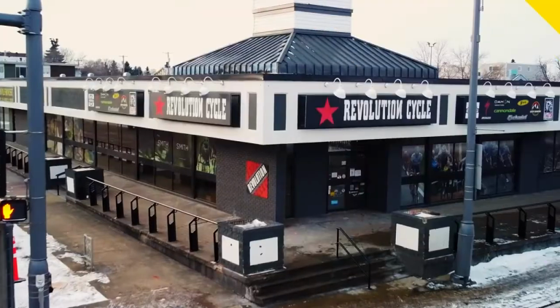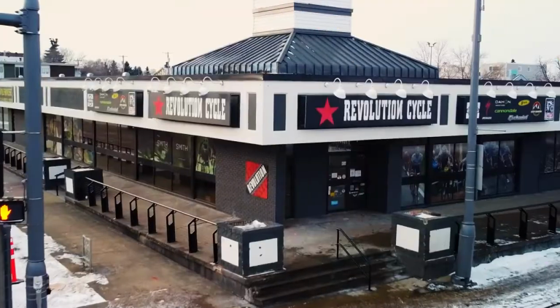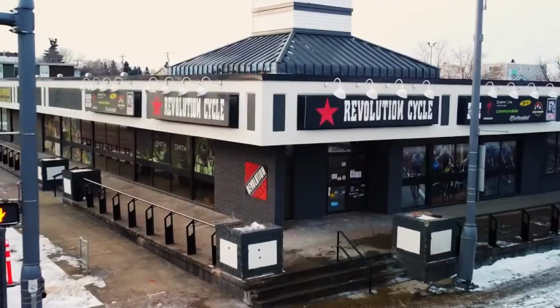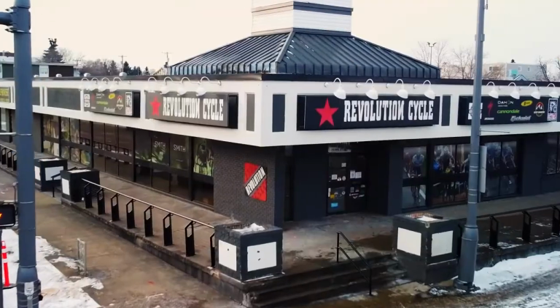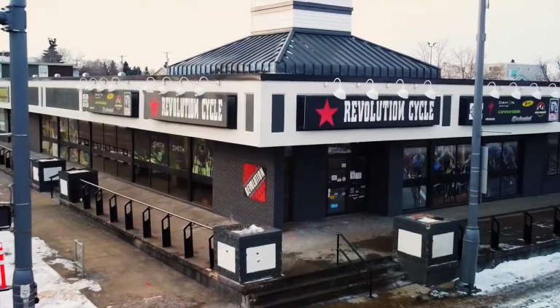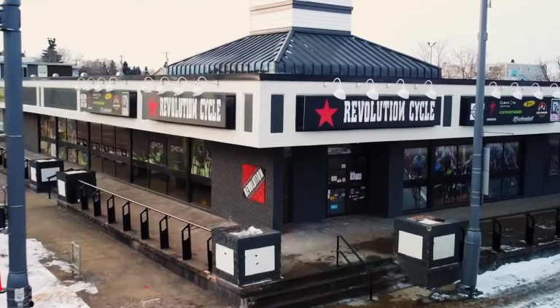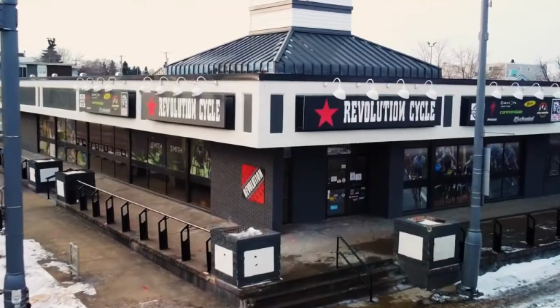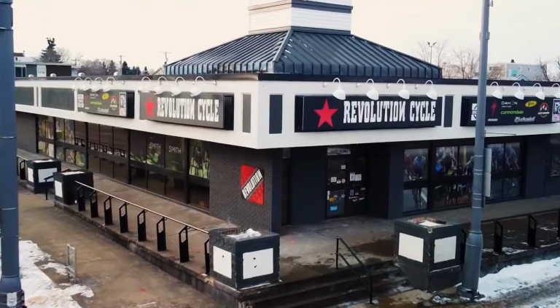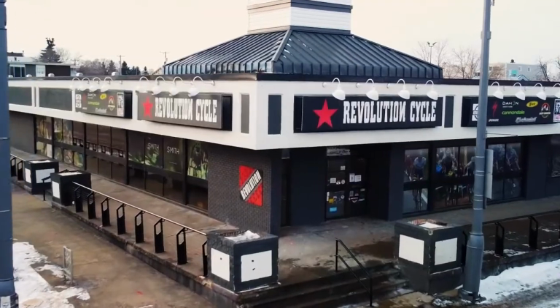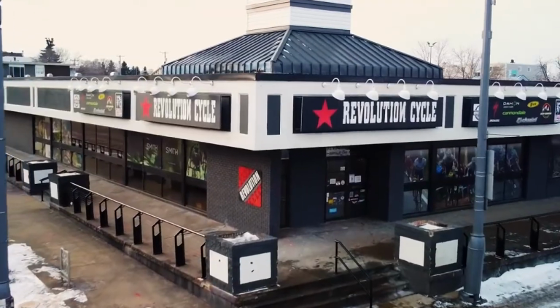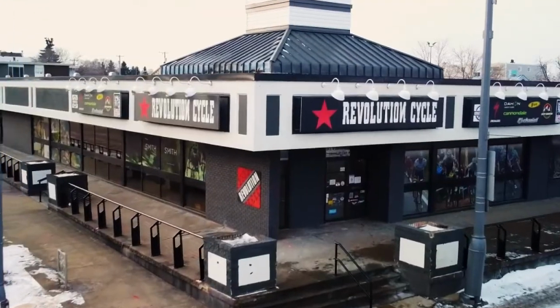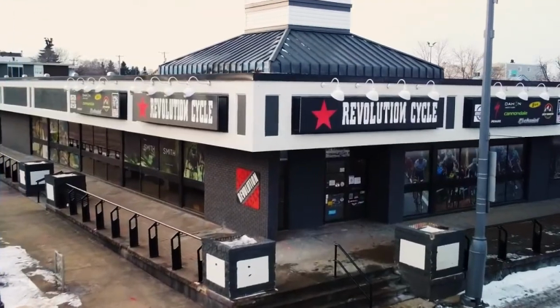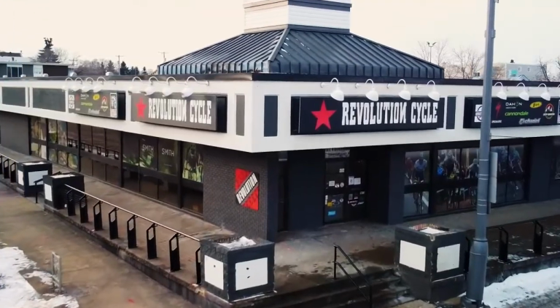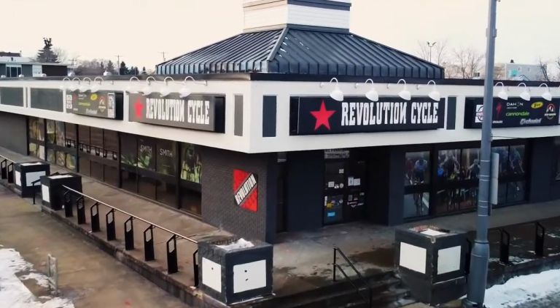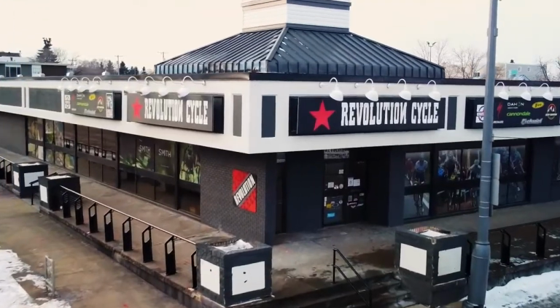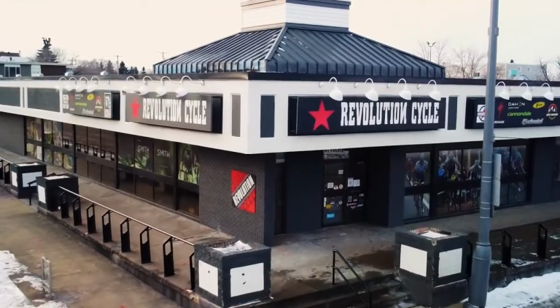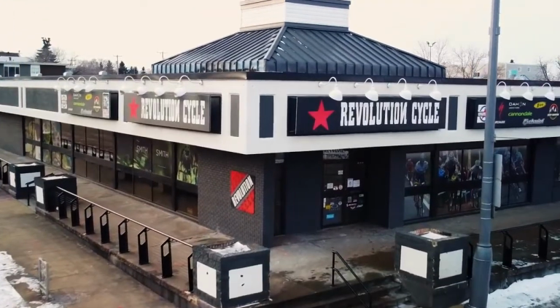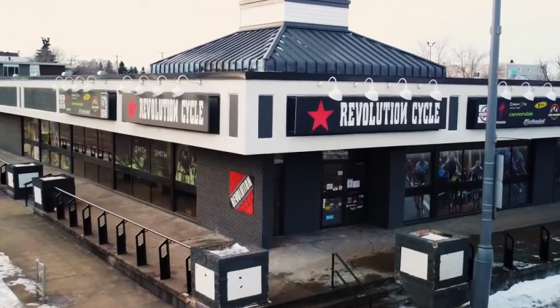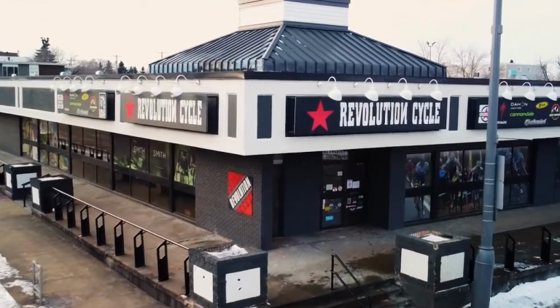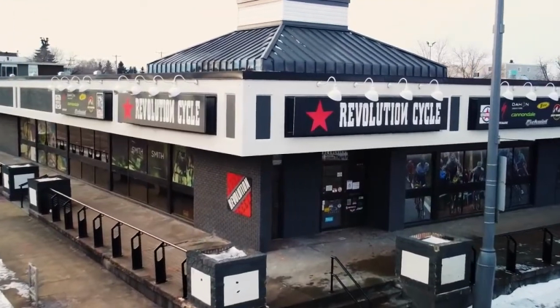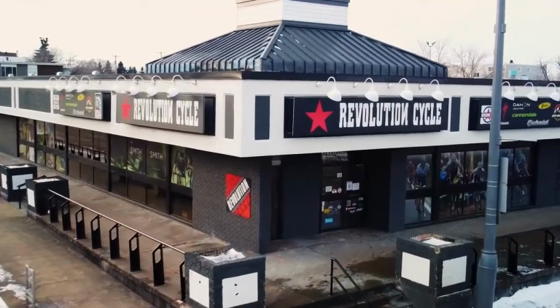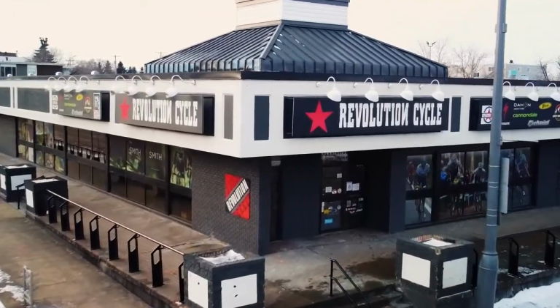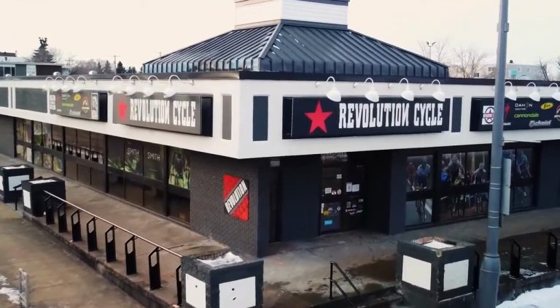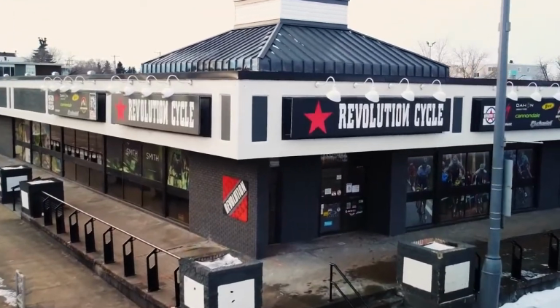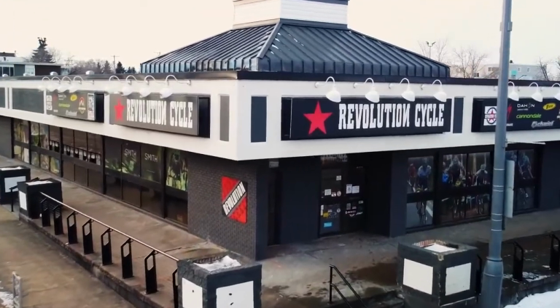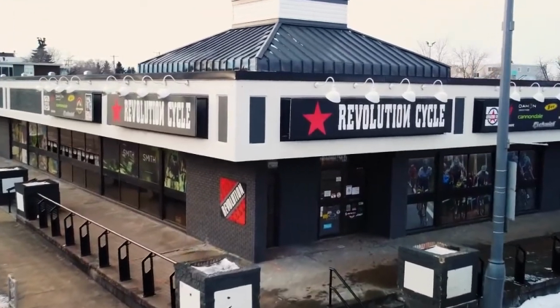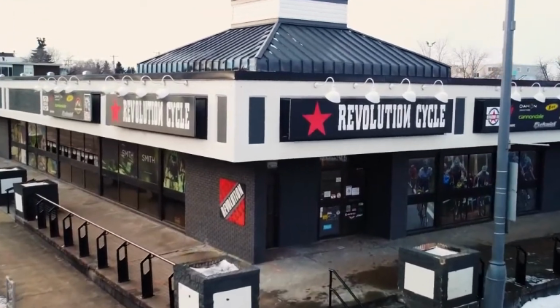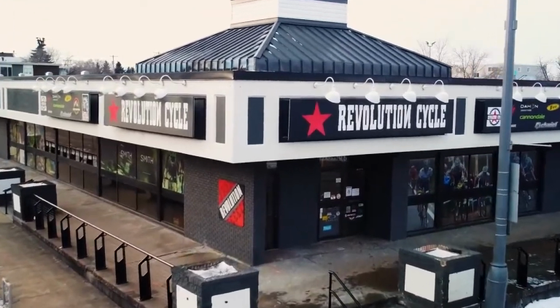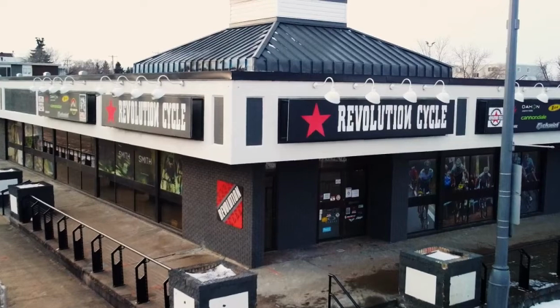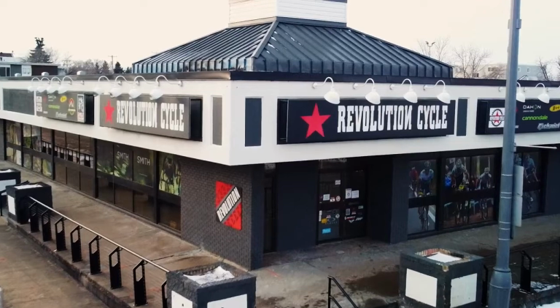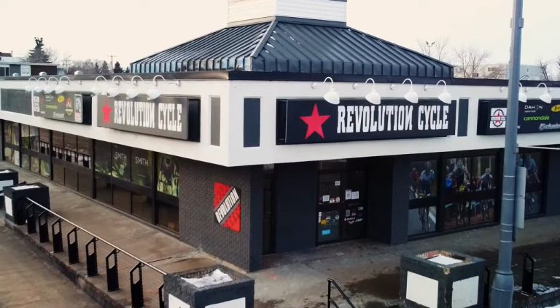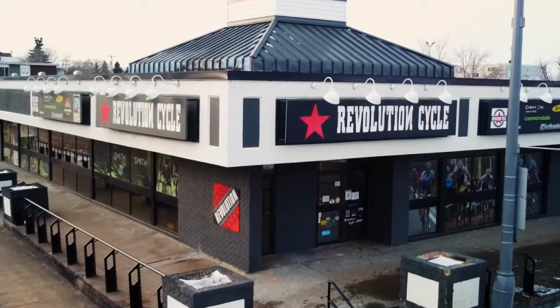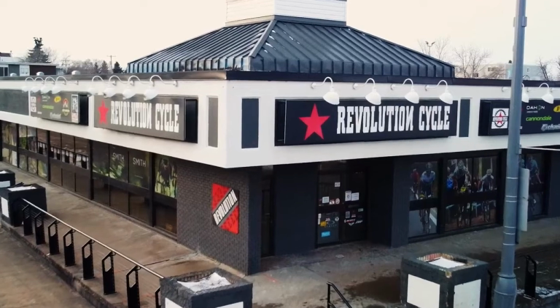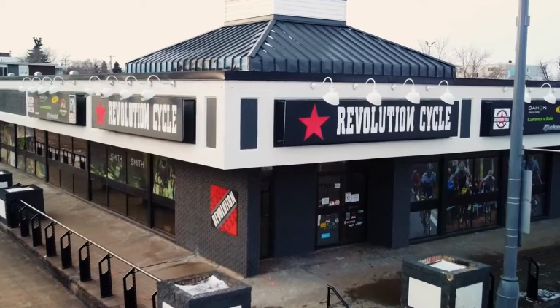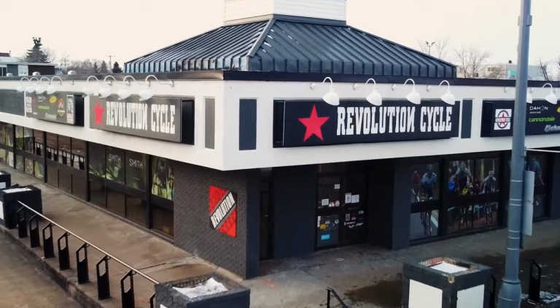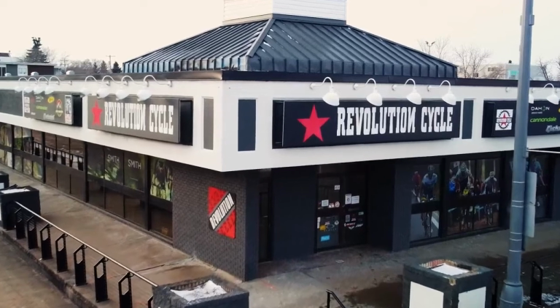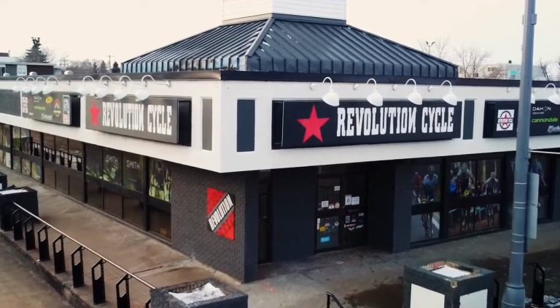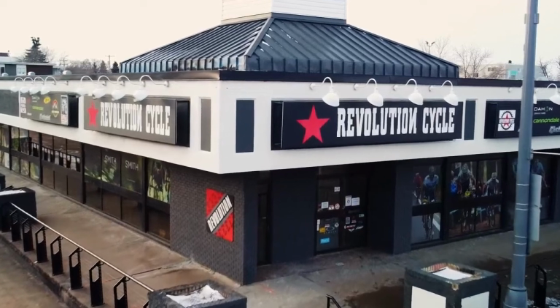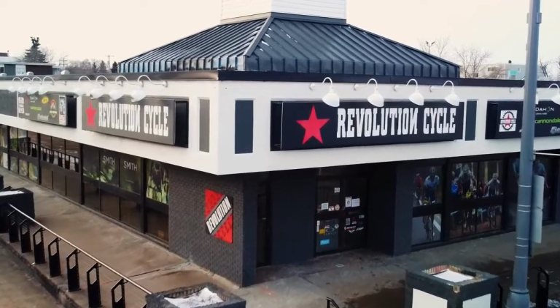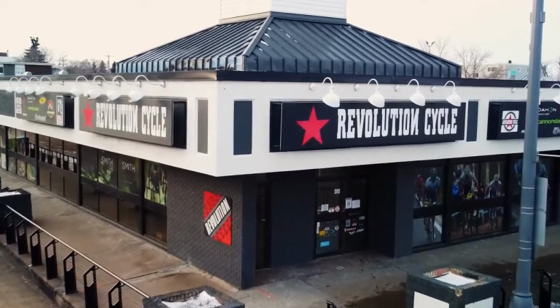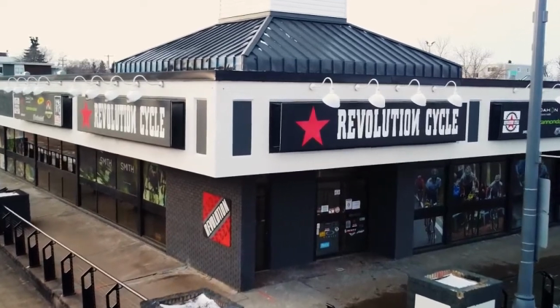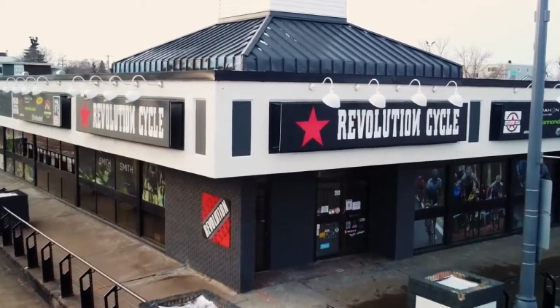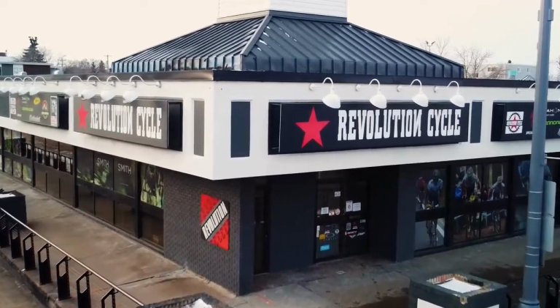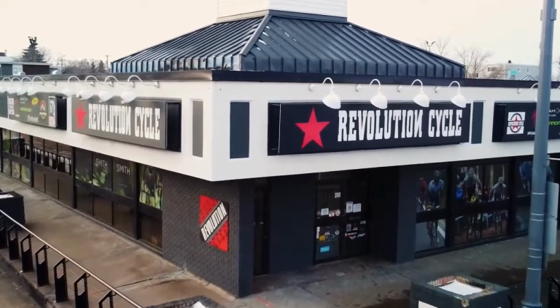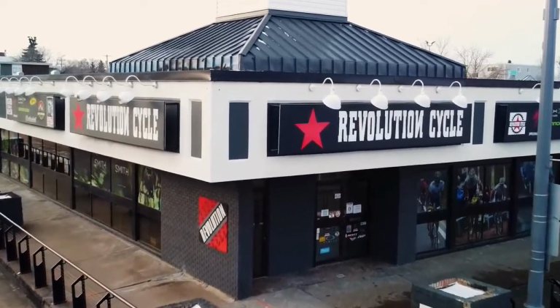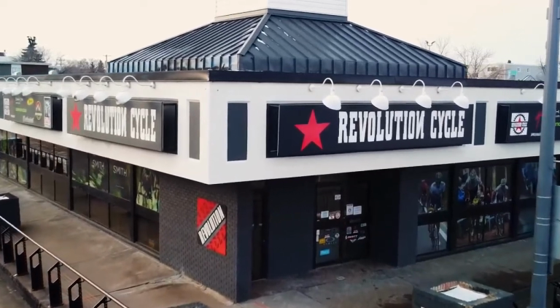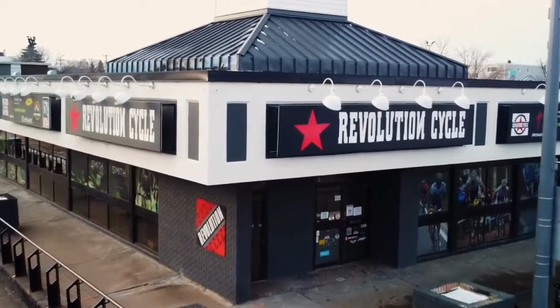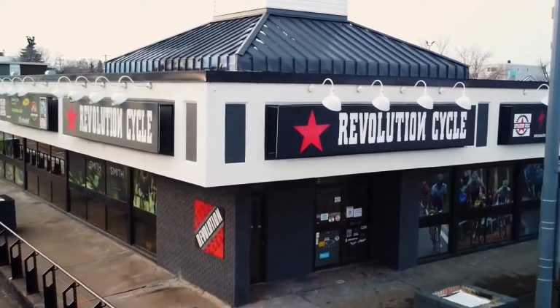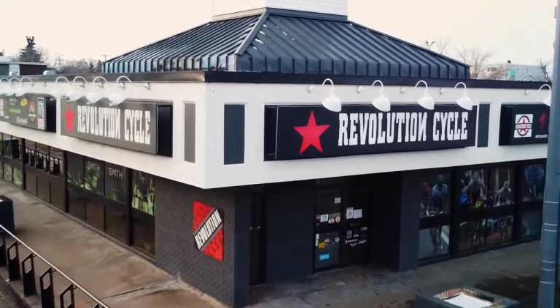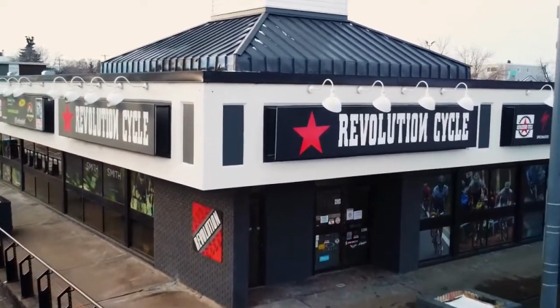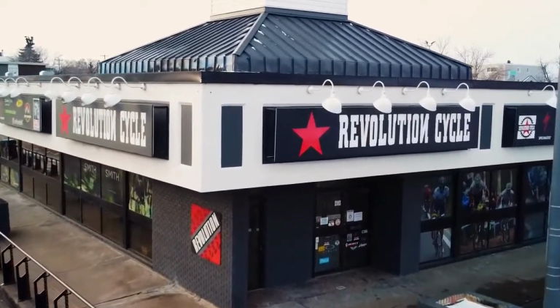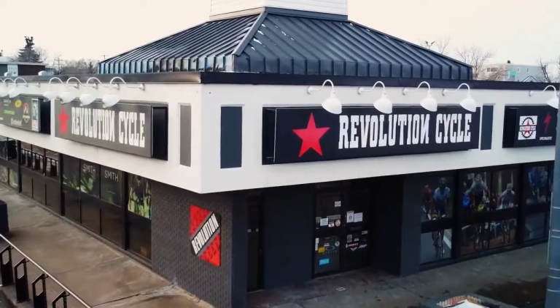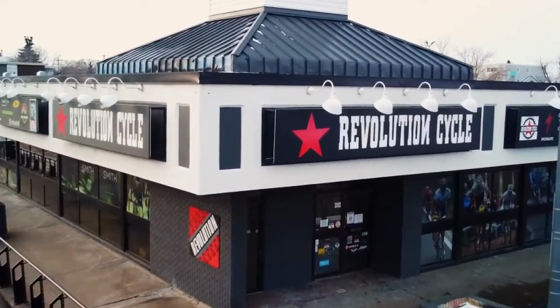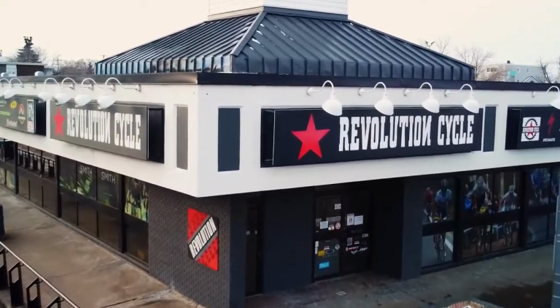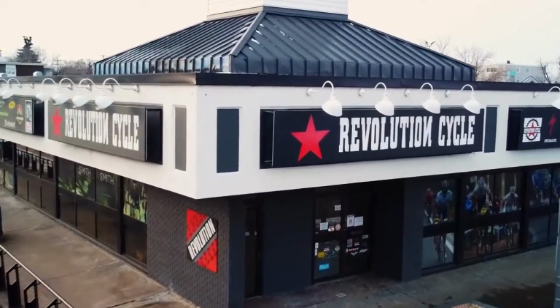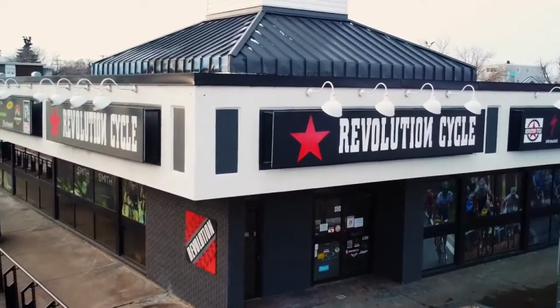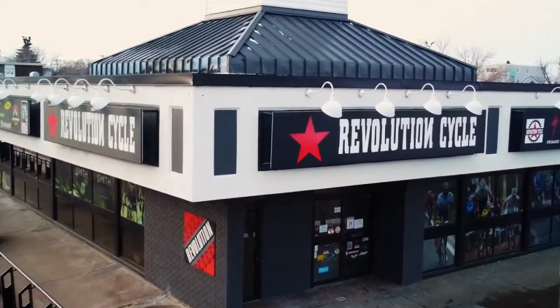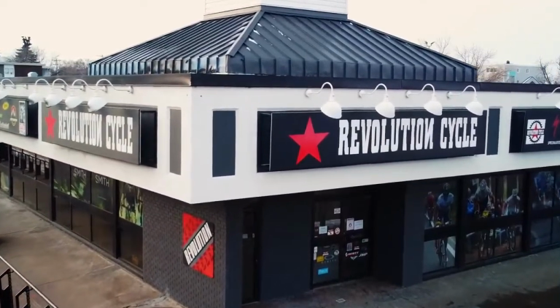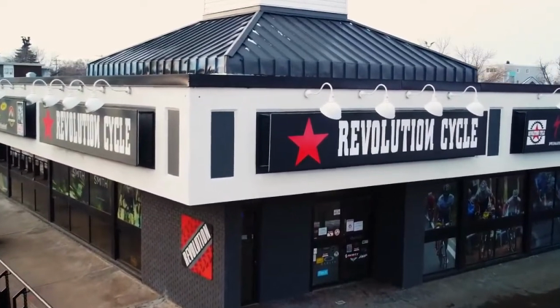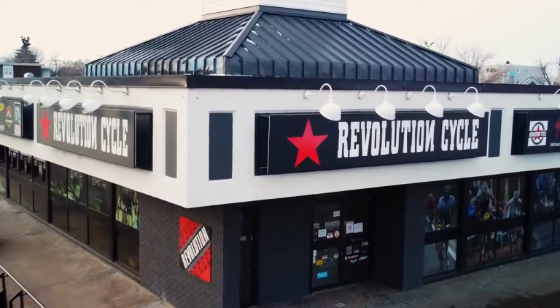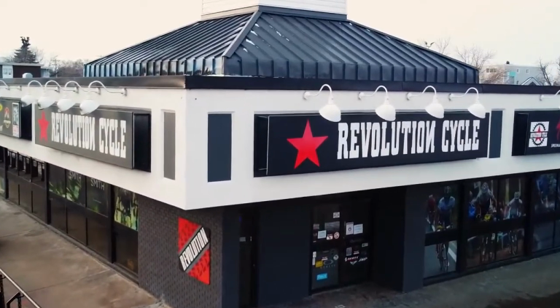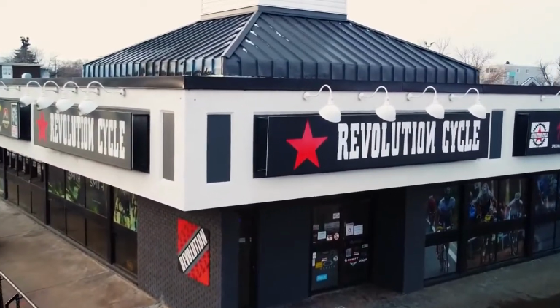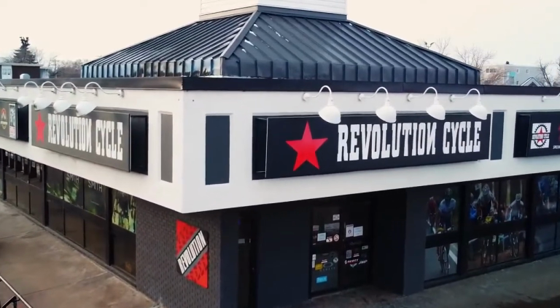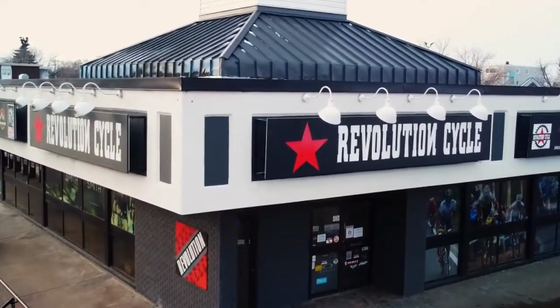Pinhead Locks would like to give a special shout out to Revolution Cycle for your support and for providing a set for these videos. Thank you.